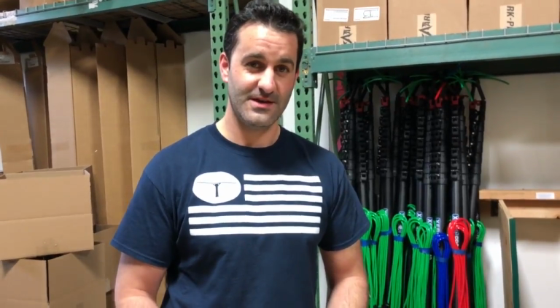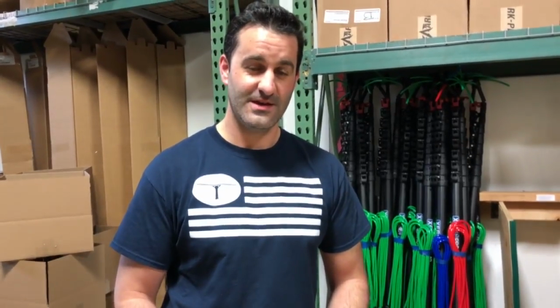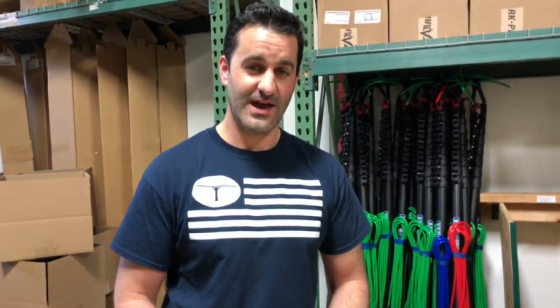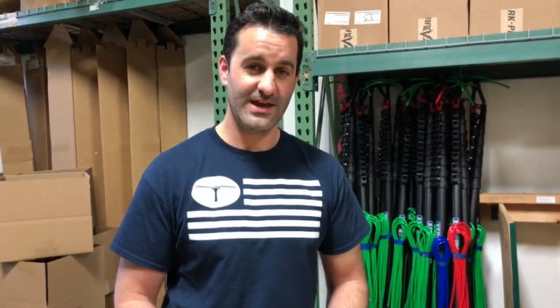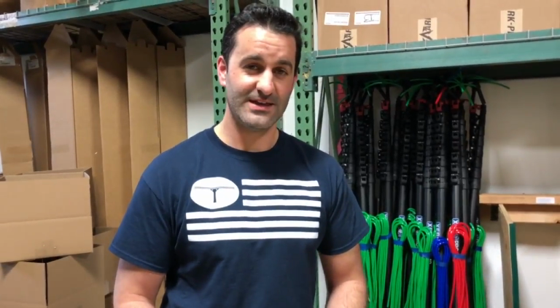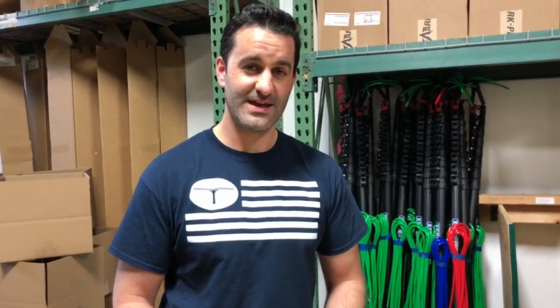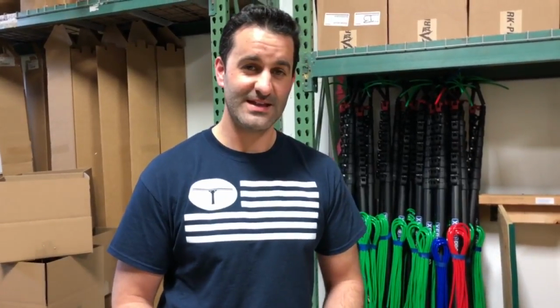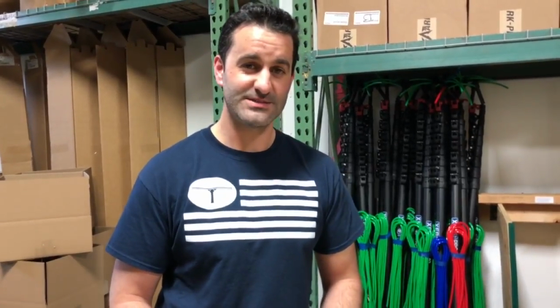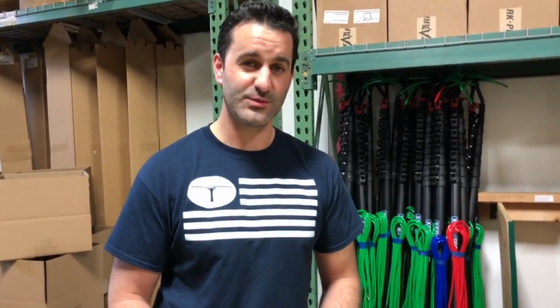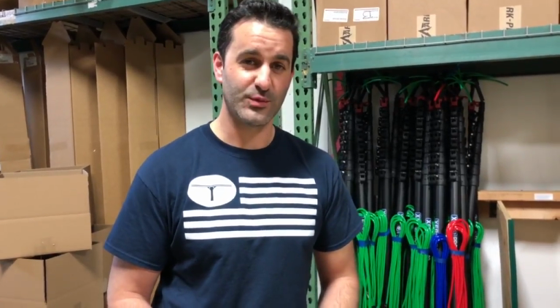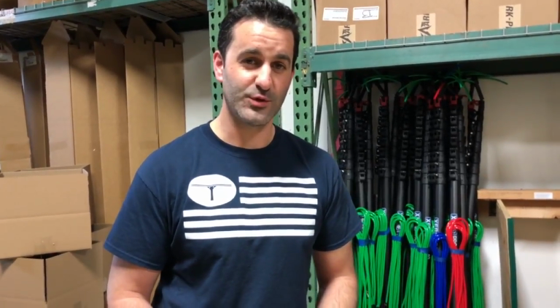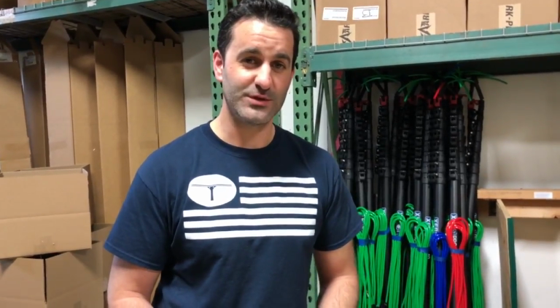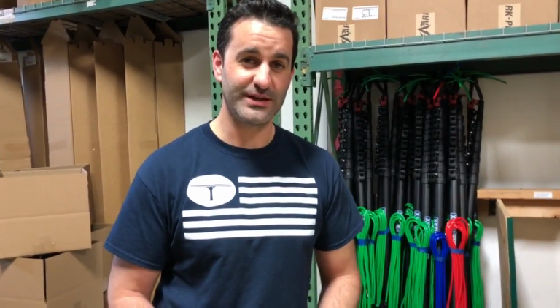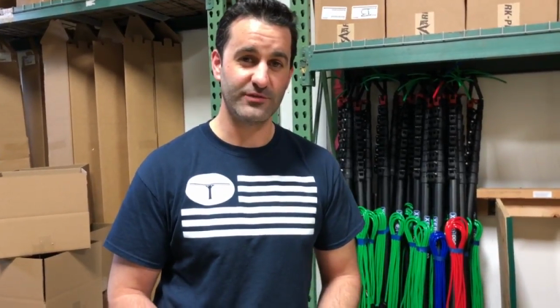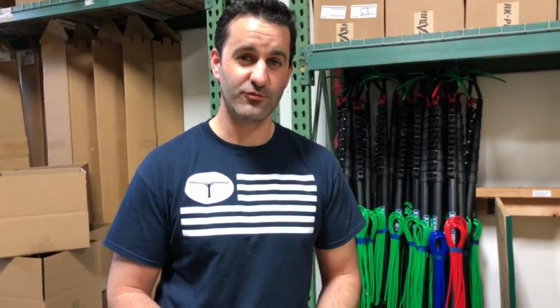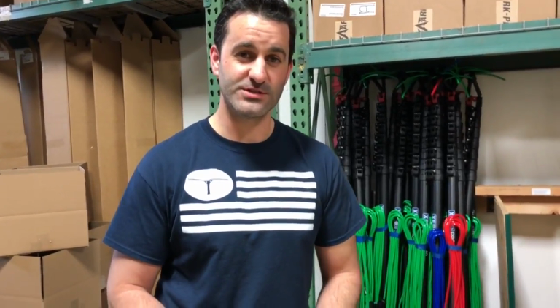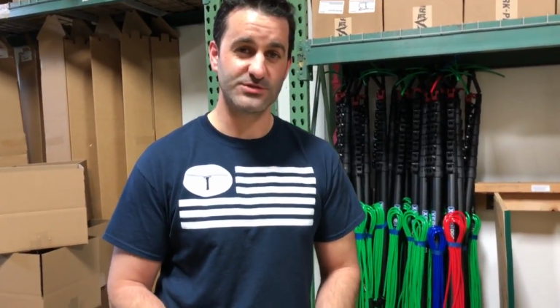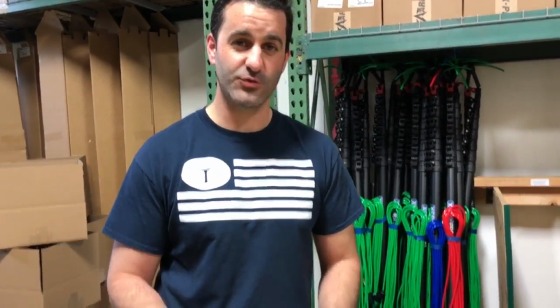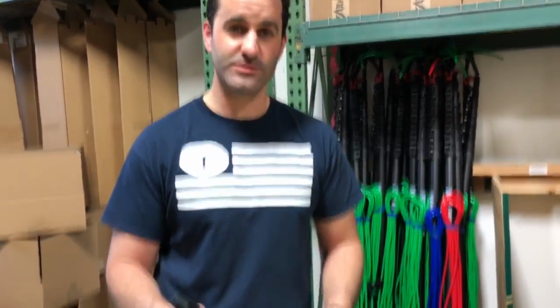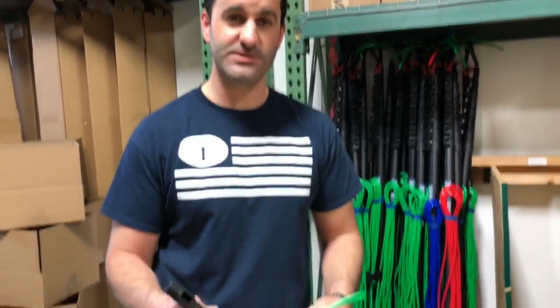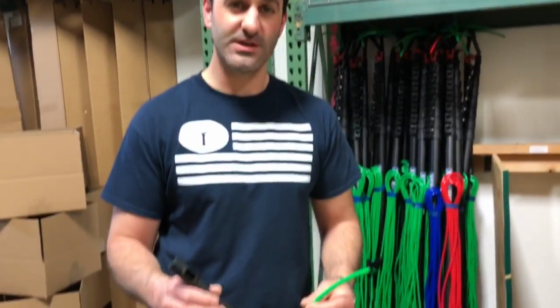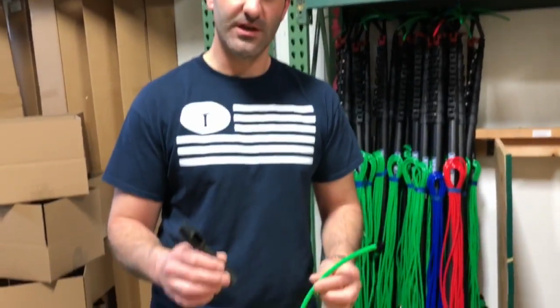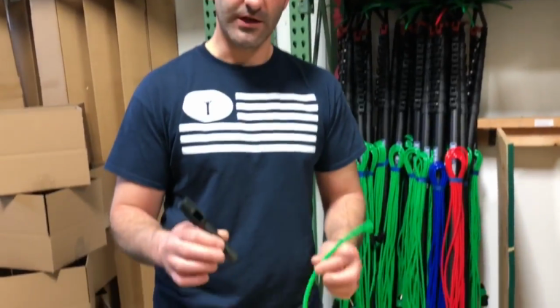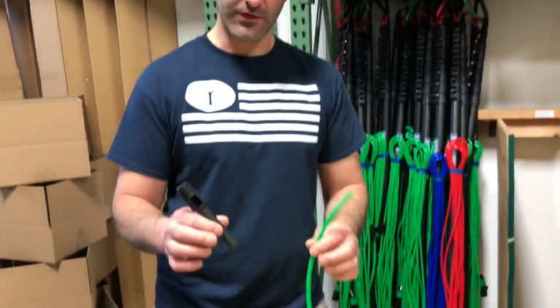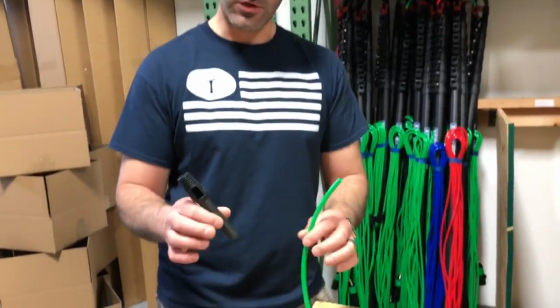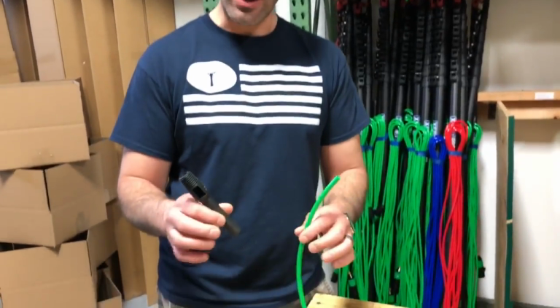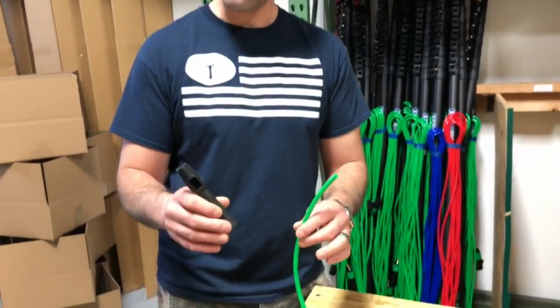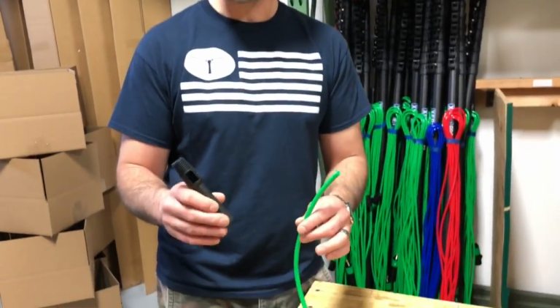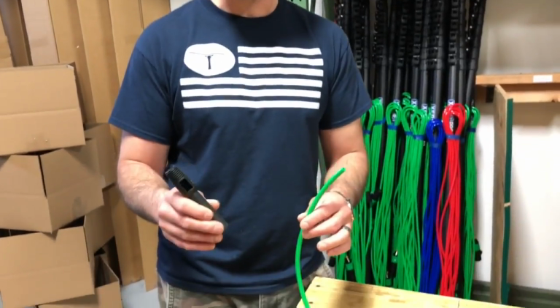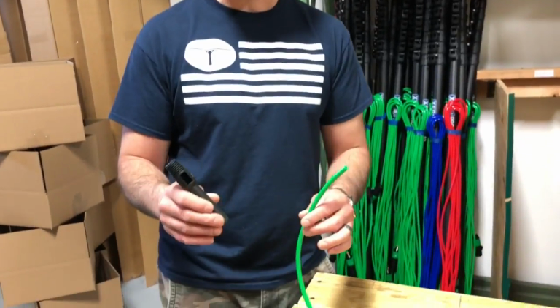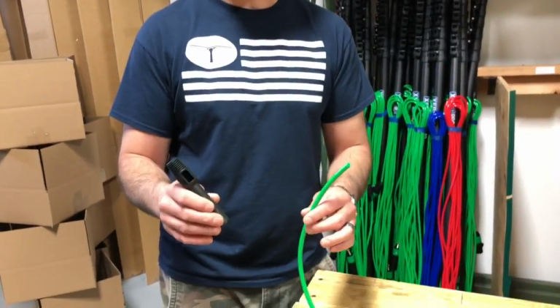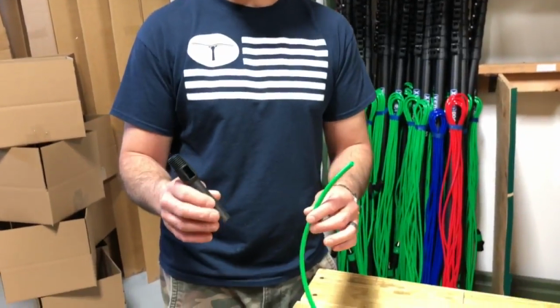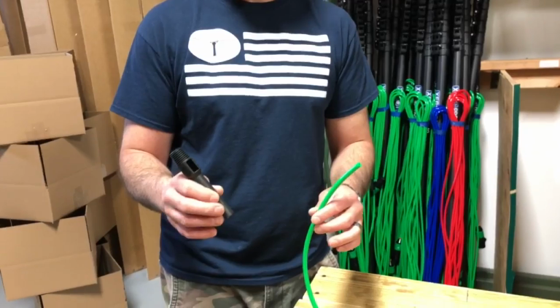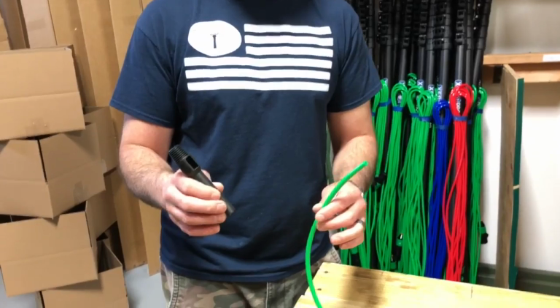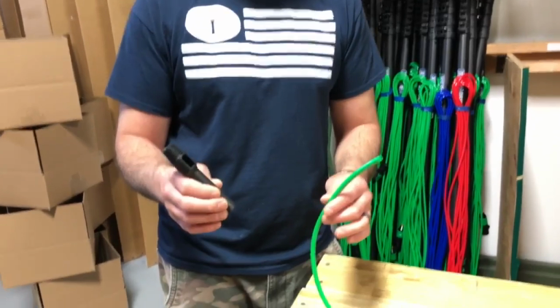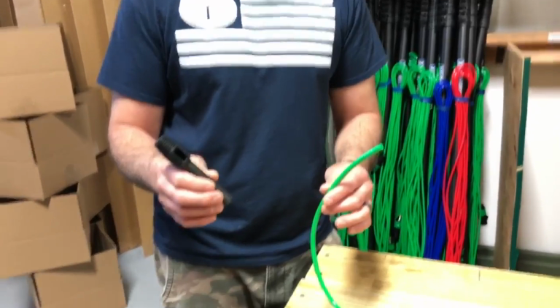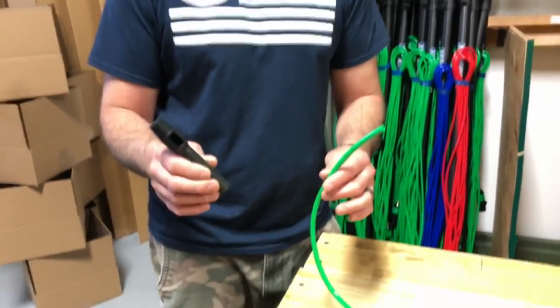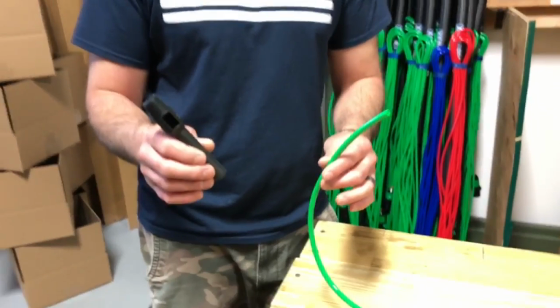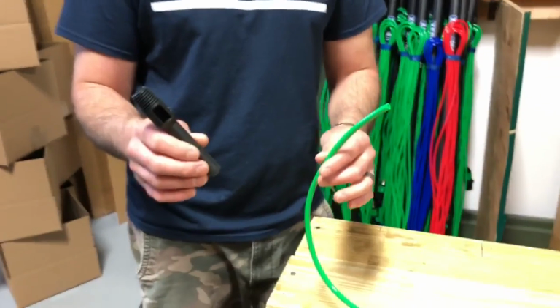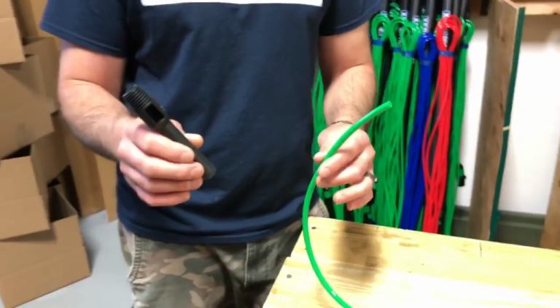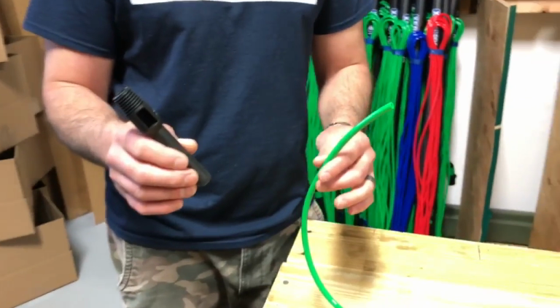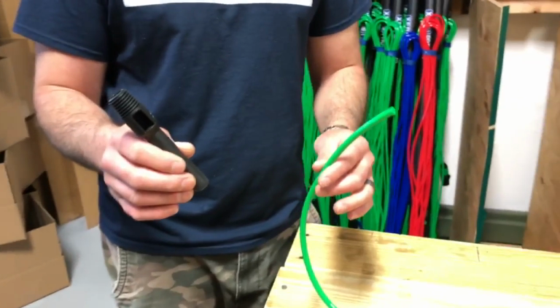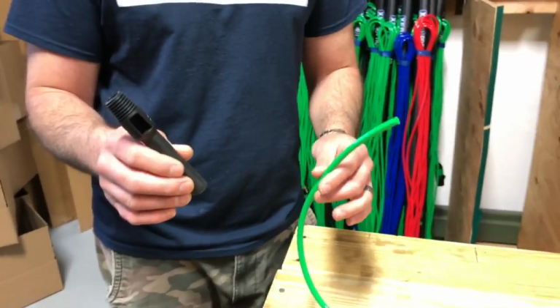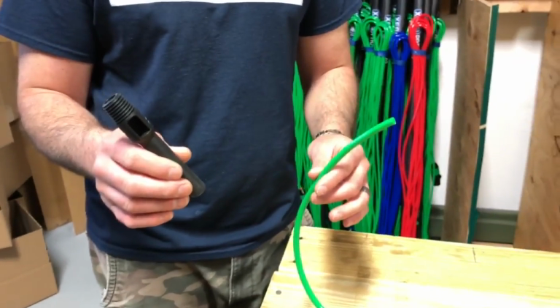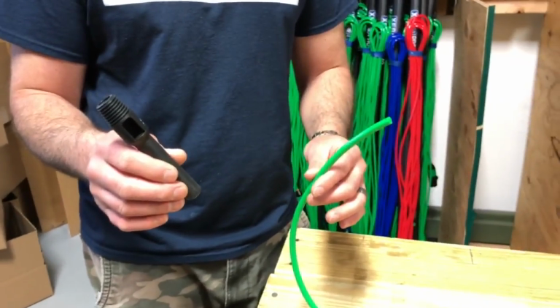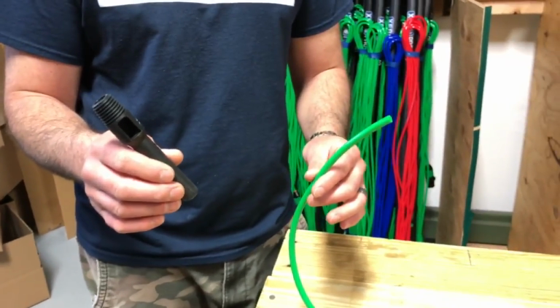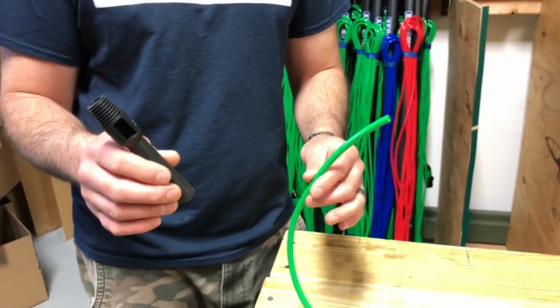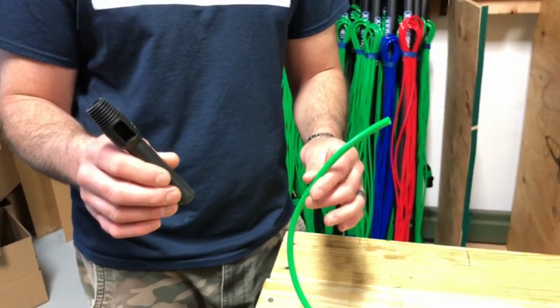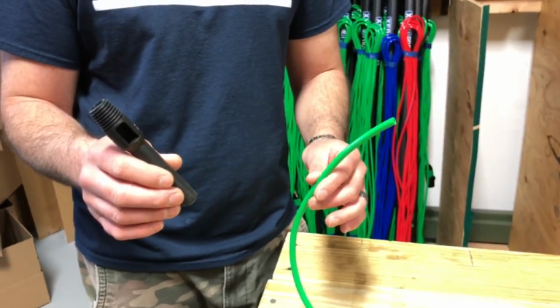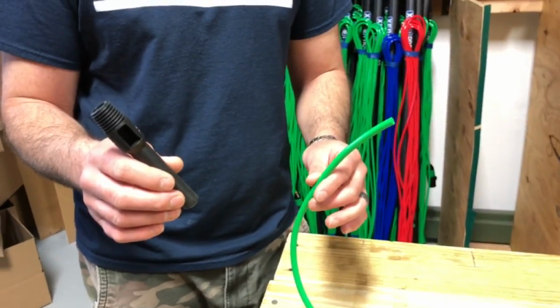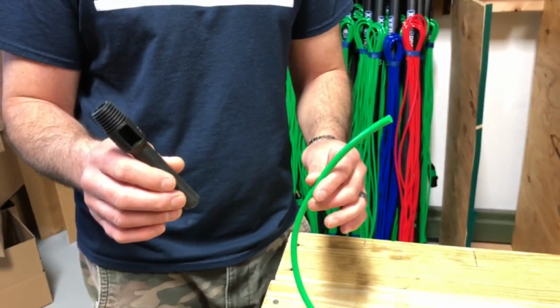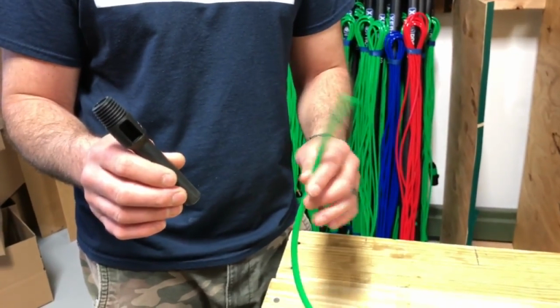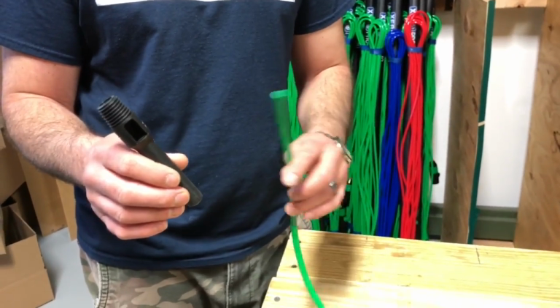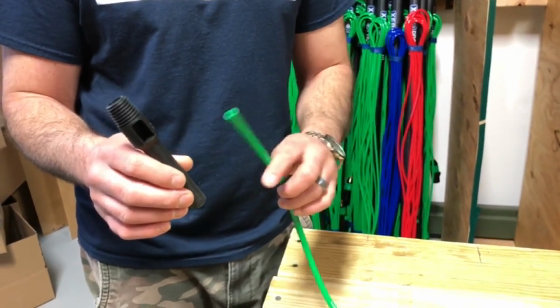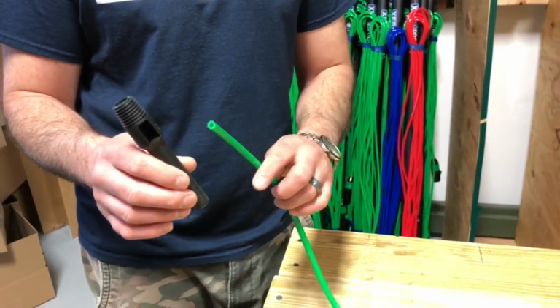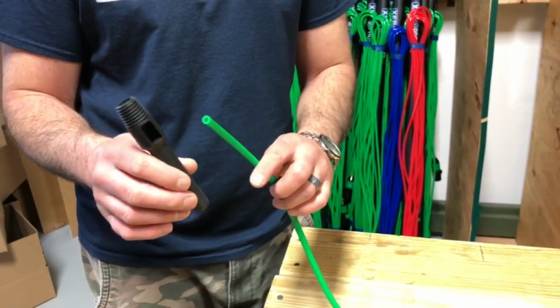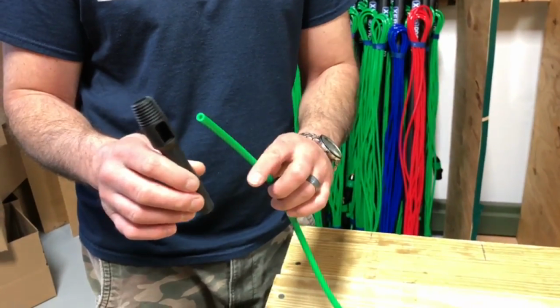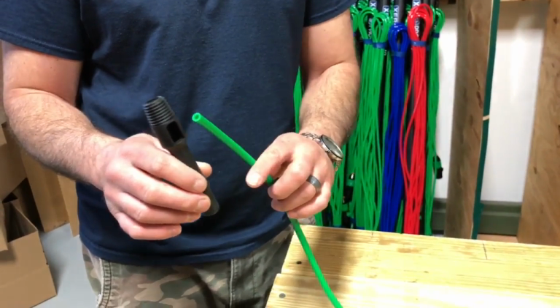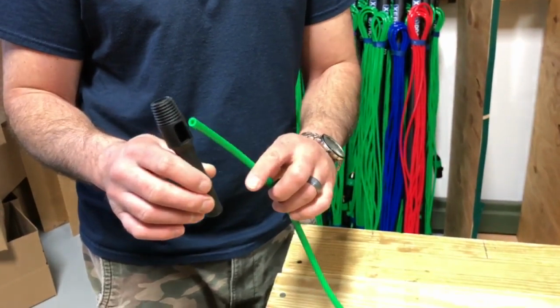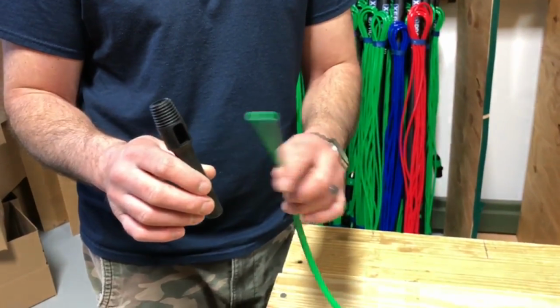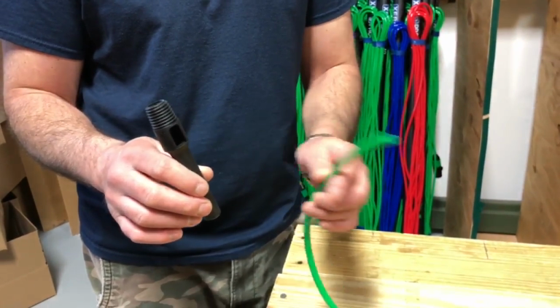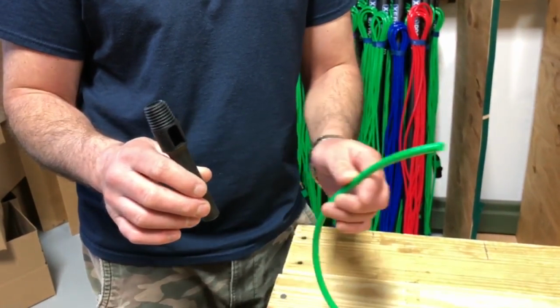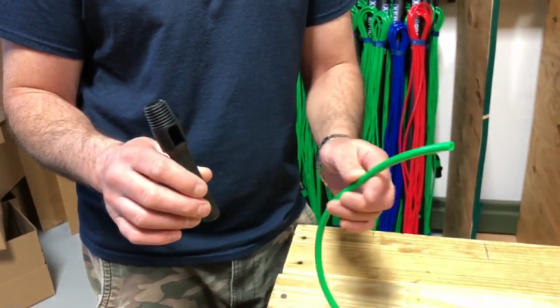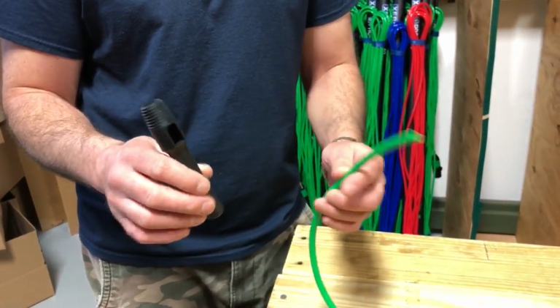Hey, Alex with Window Cleaning Resource. Another common question we get is, how do I get my hose through my pole tip?